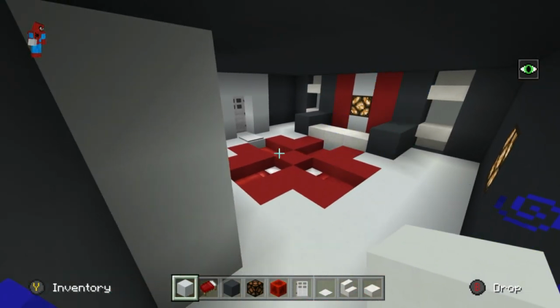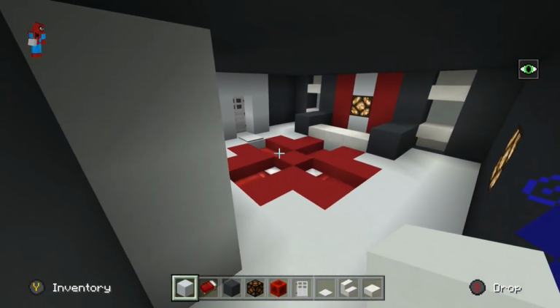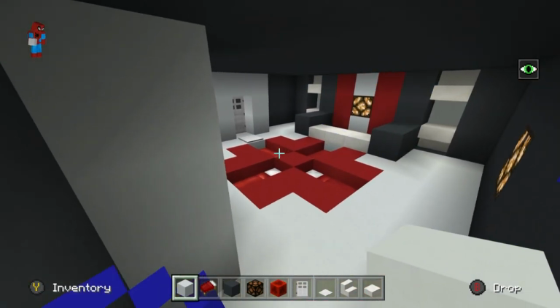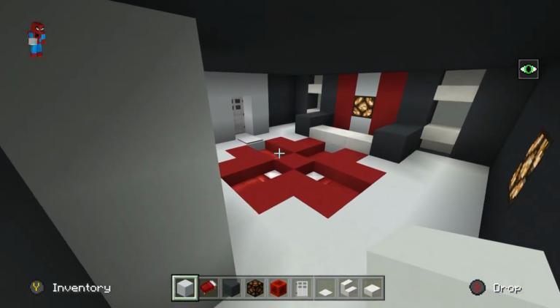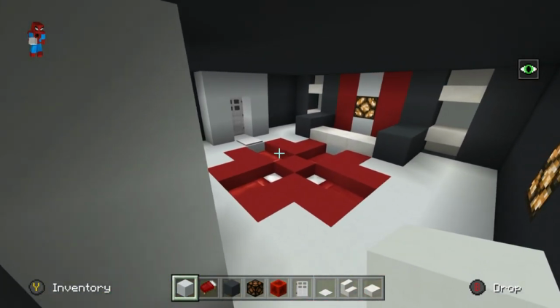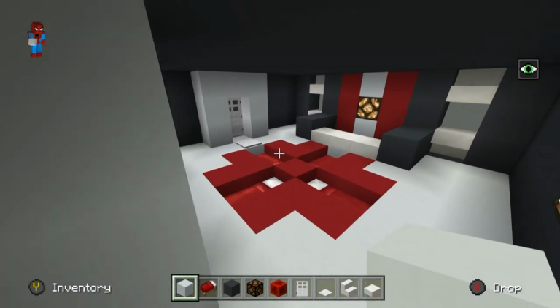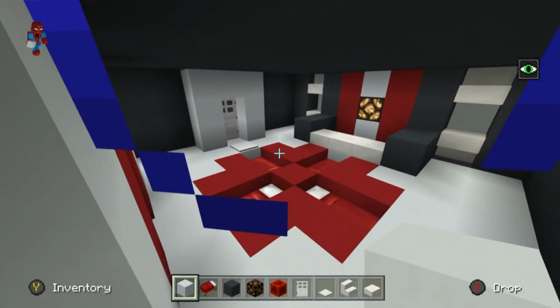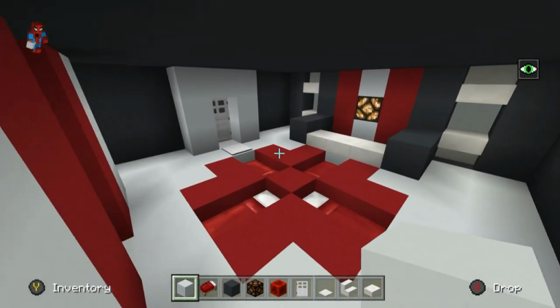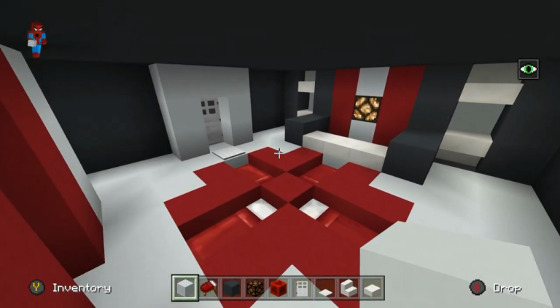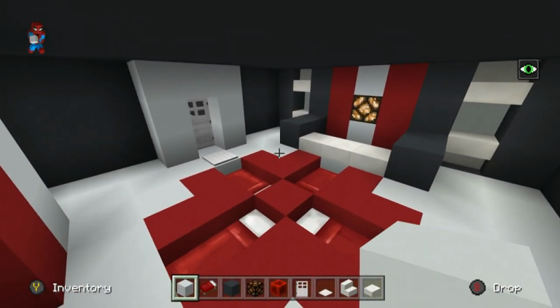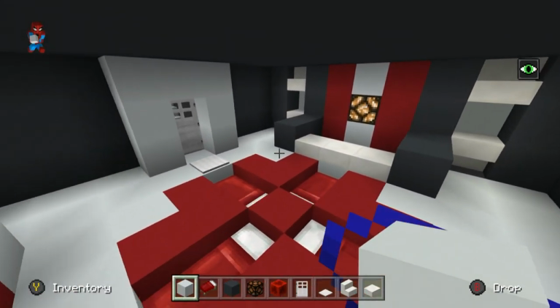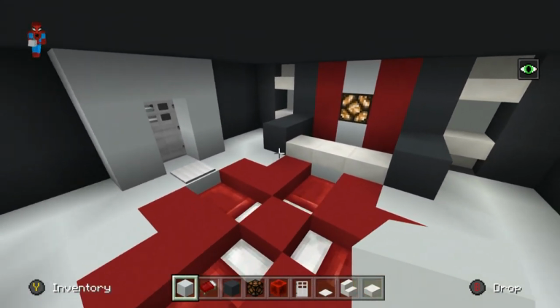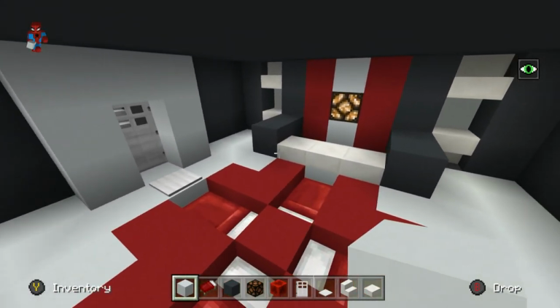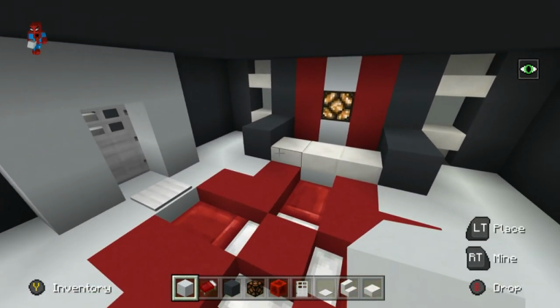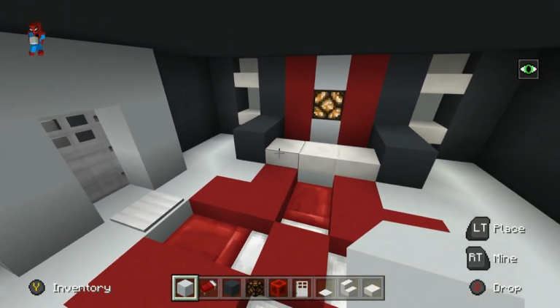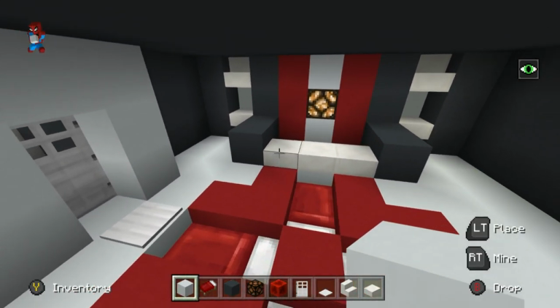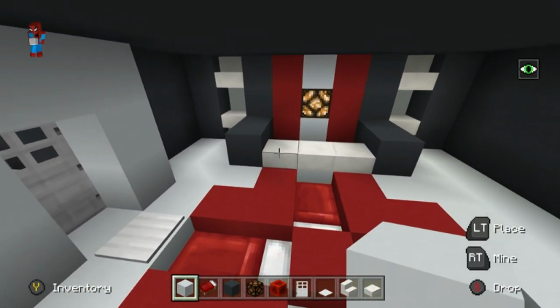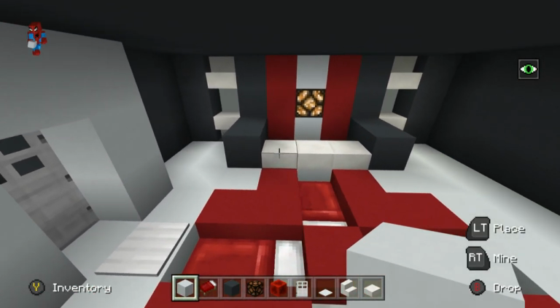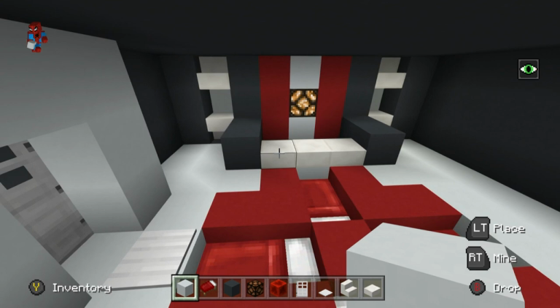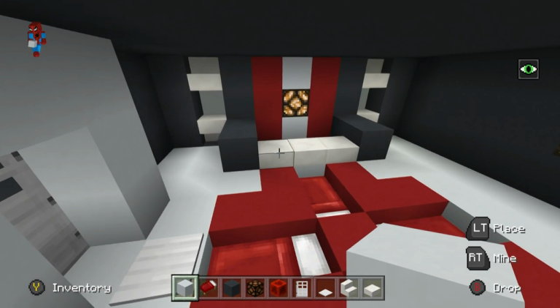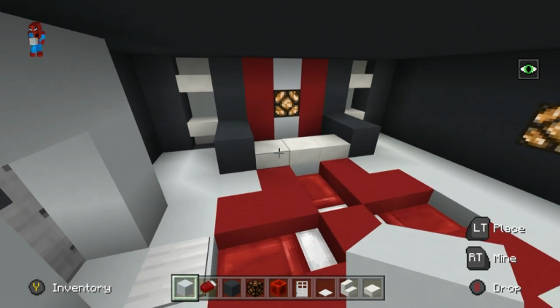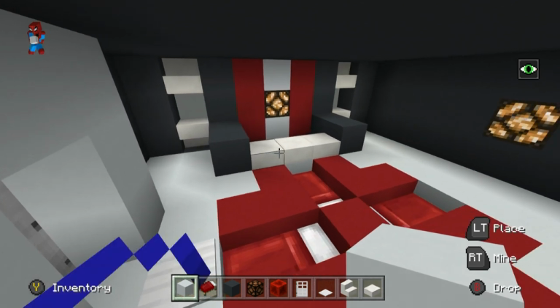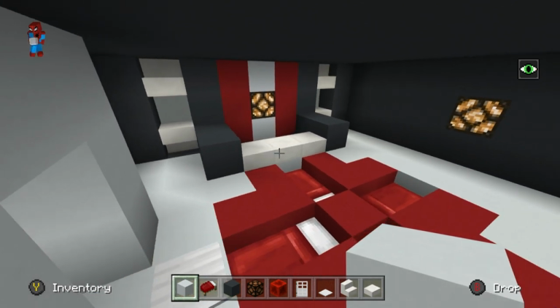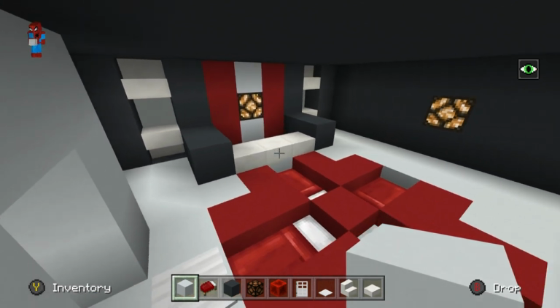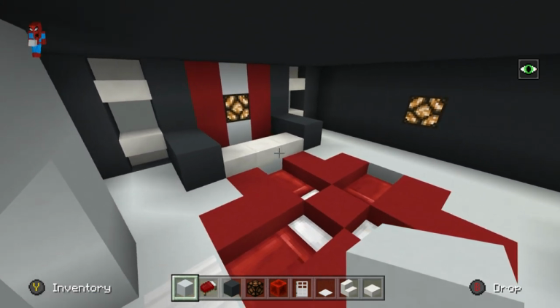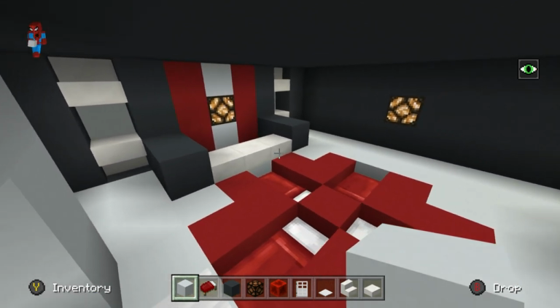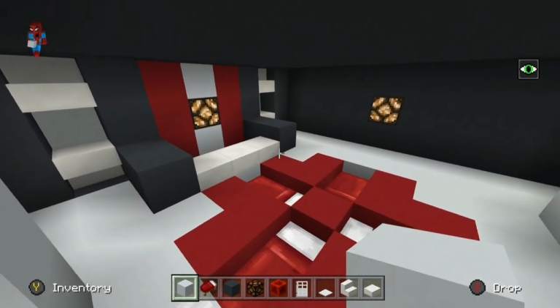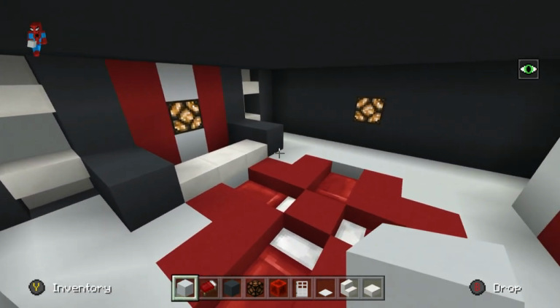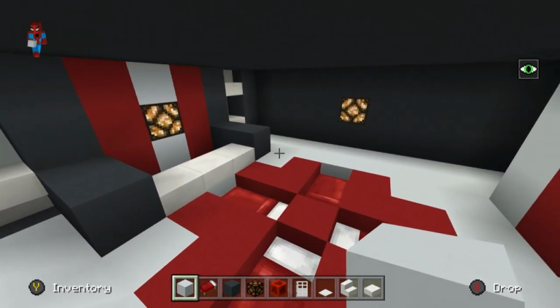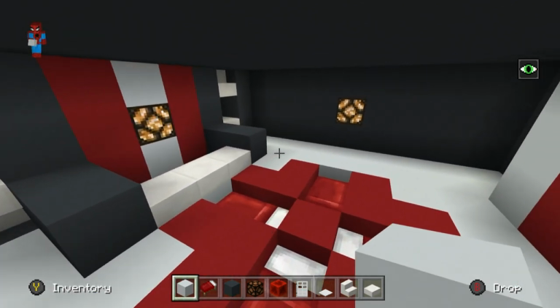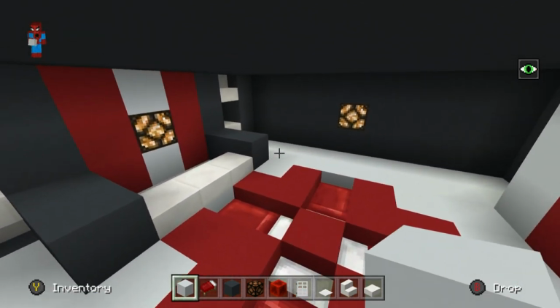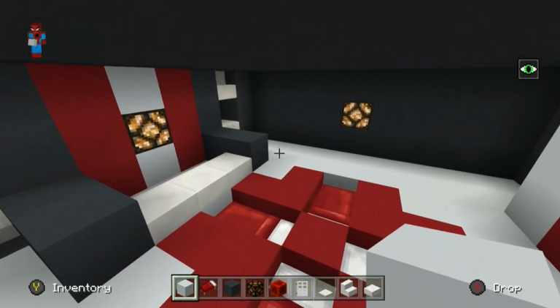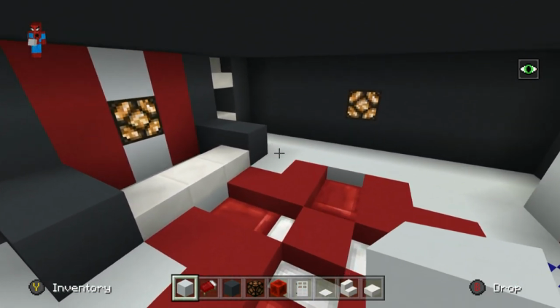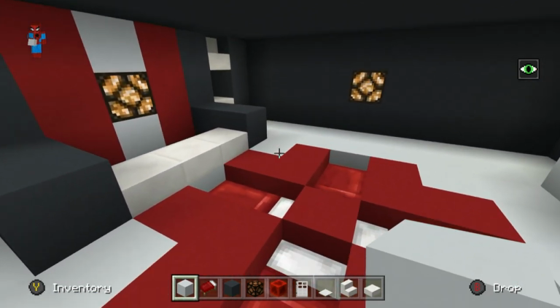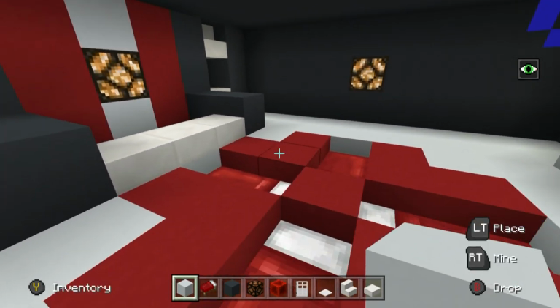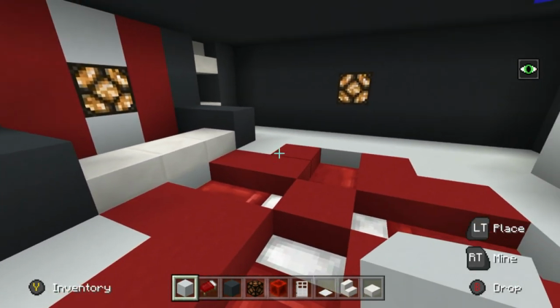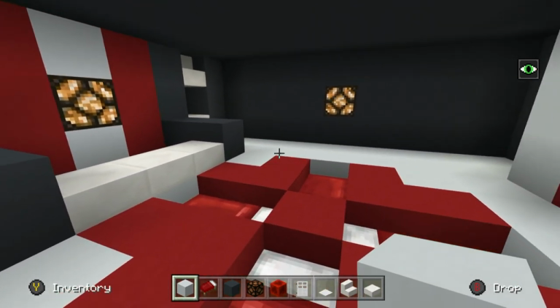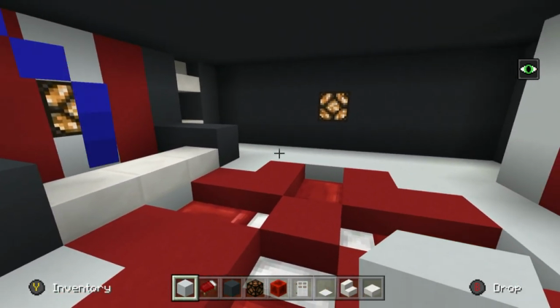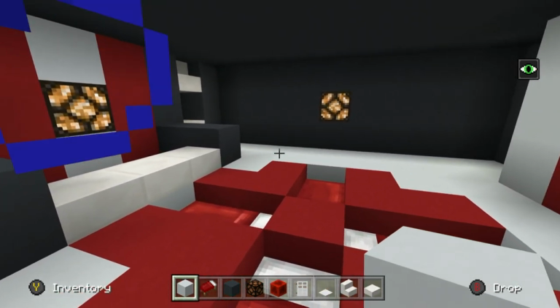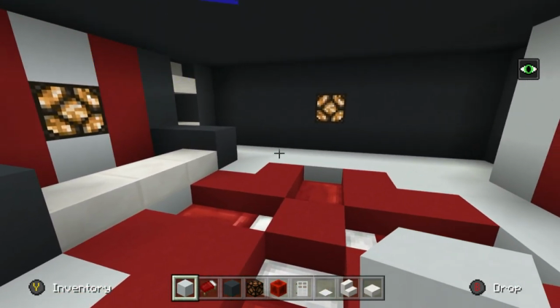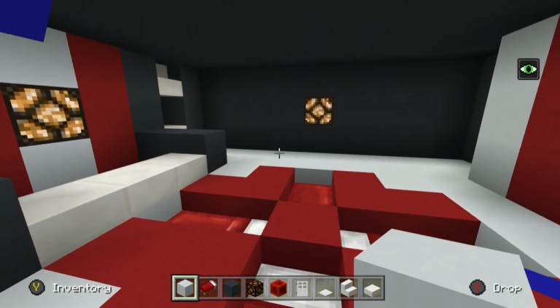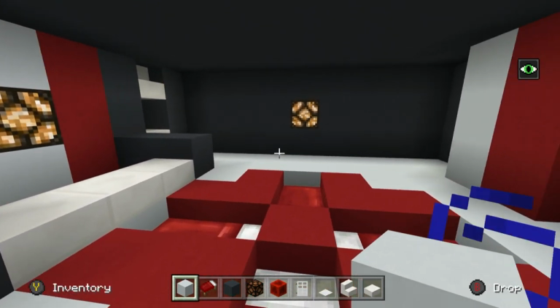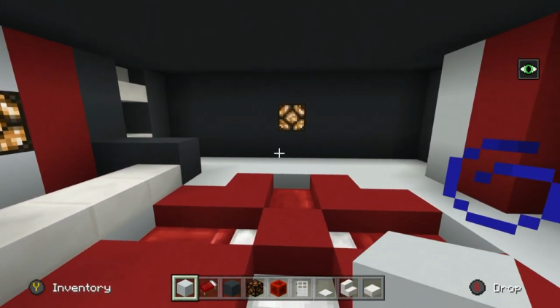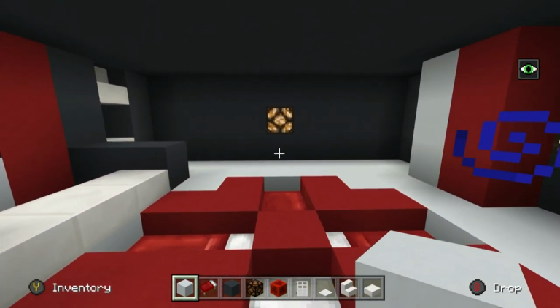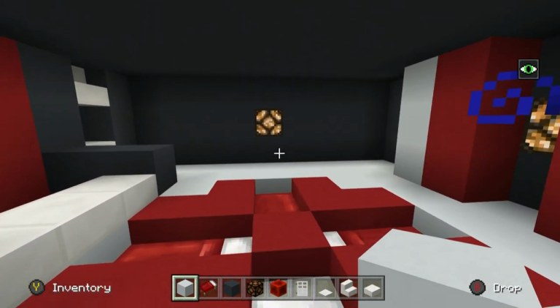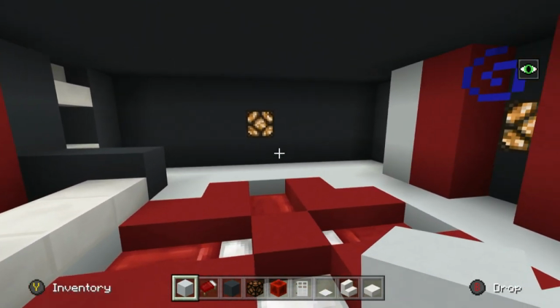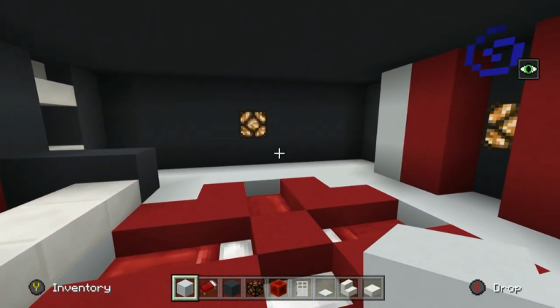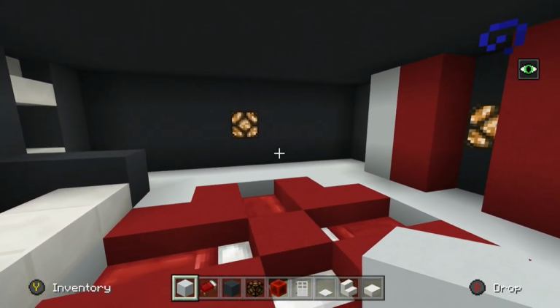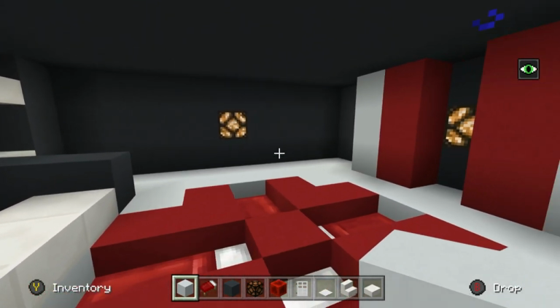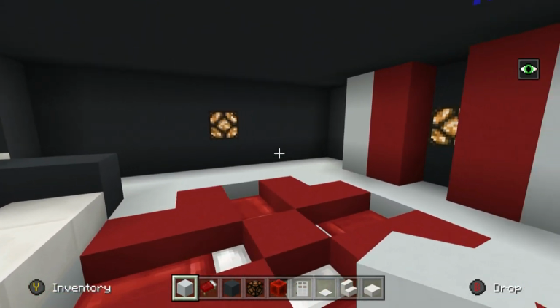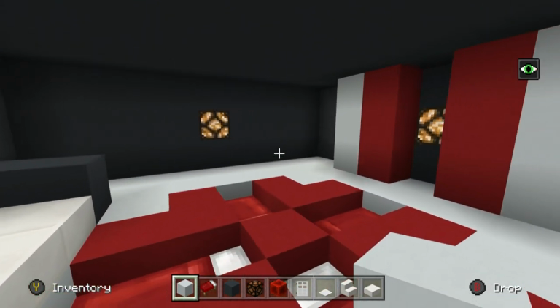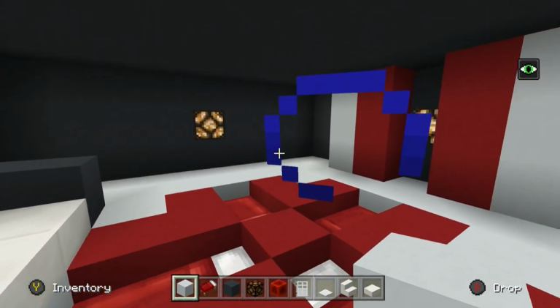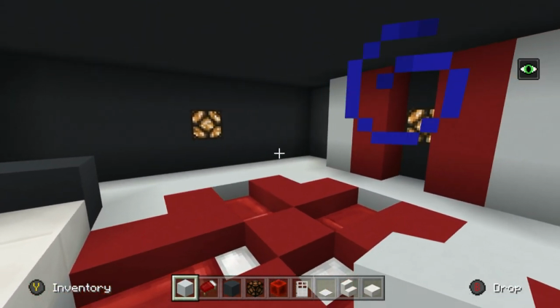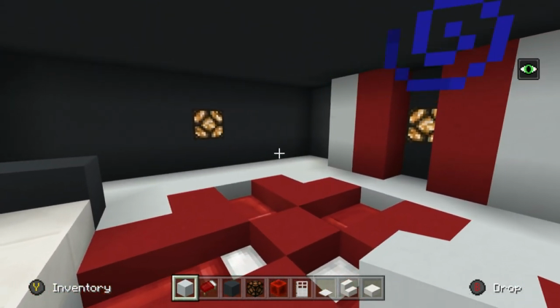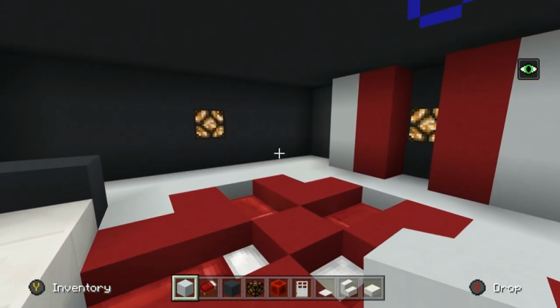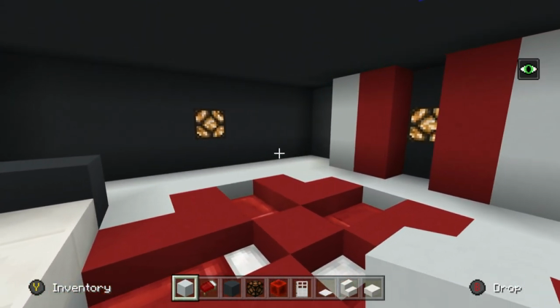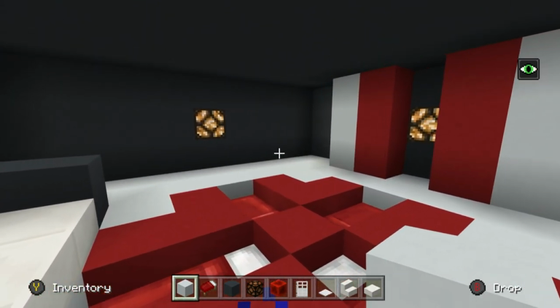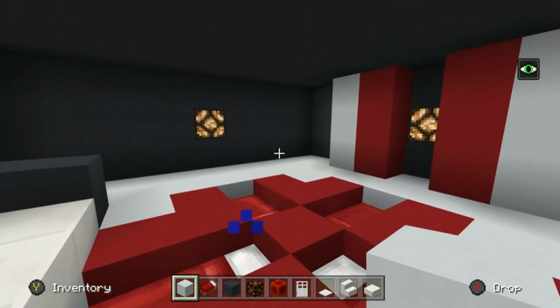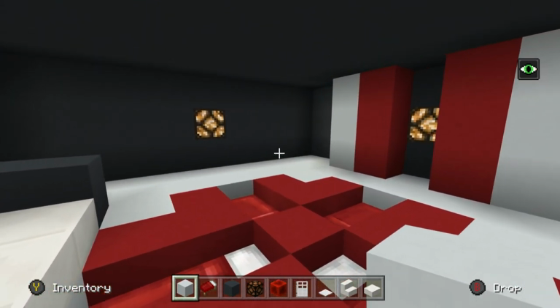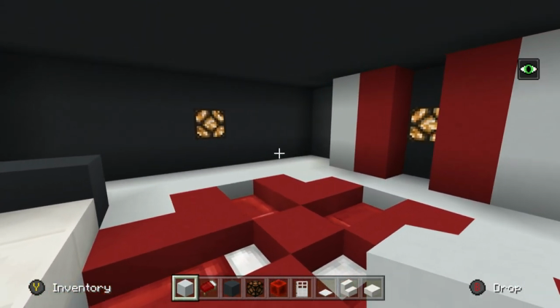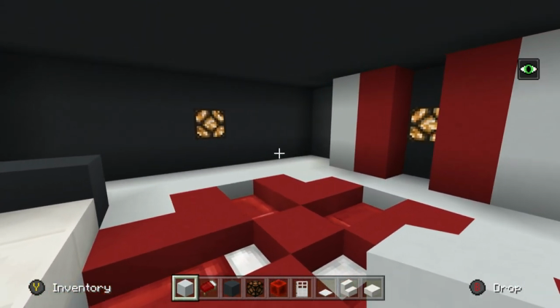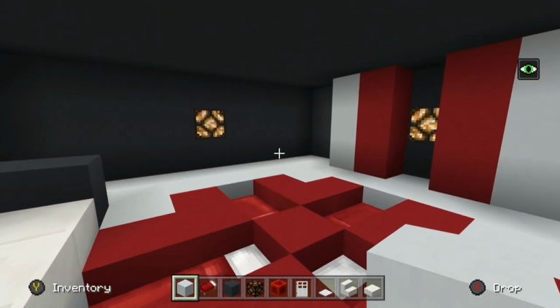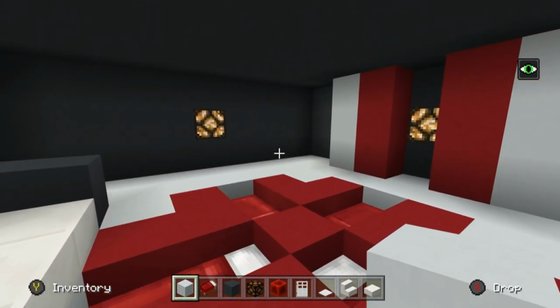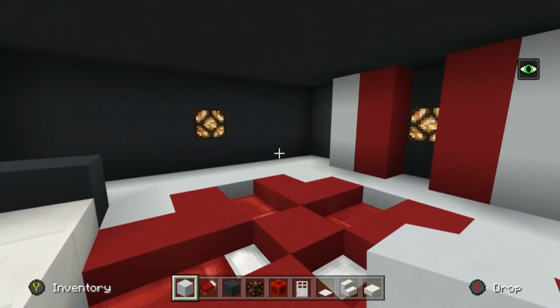I'm going to make the entire rest of the floor white concrete. Underneath the quartz stairs it's personal preference, but I think I'm going to go with grey in this particular case. Dig out the entire rest of the floor and make it white concrete. Also remember to replace the block underneath the quartz slabs — it's easy to miss. But you can see we've got quite a defined room at this point. It looks really fancy.